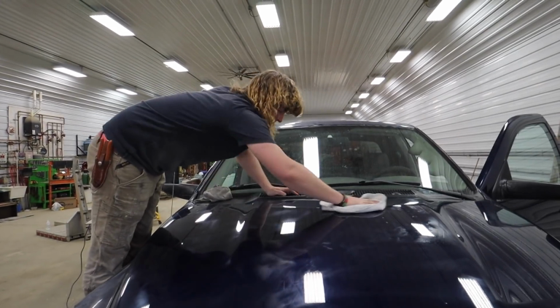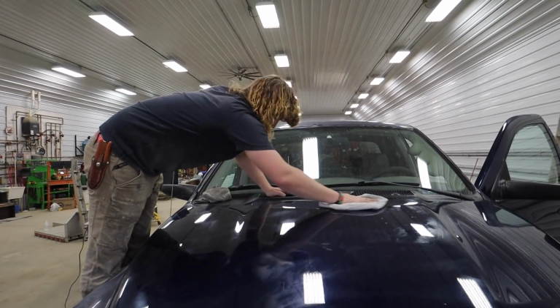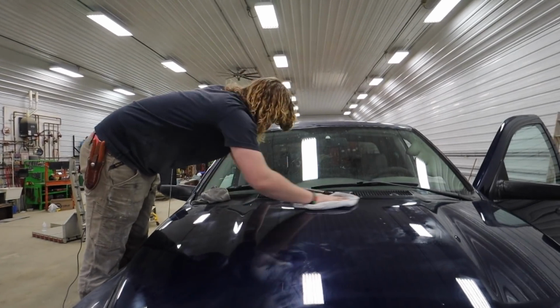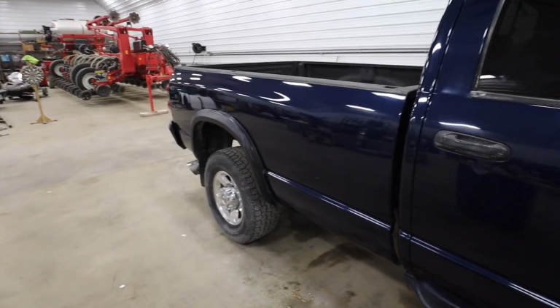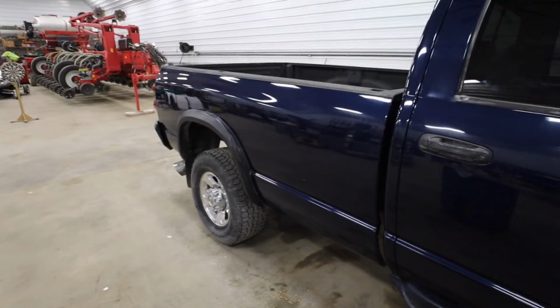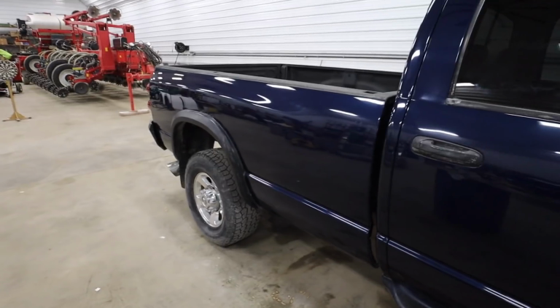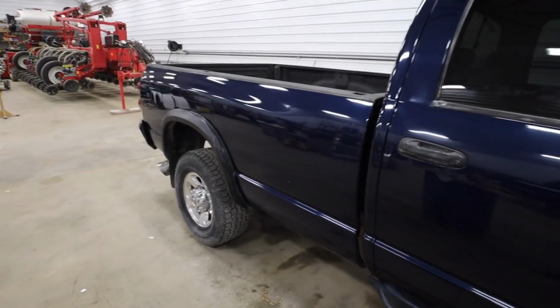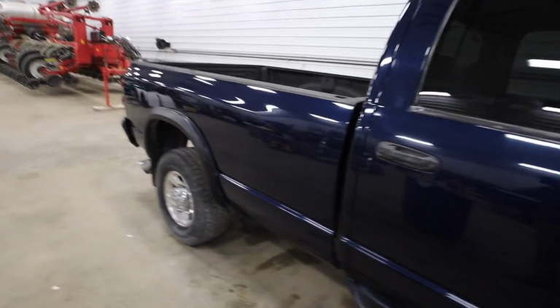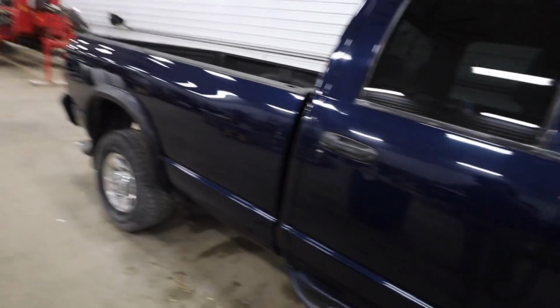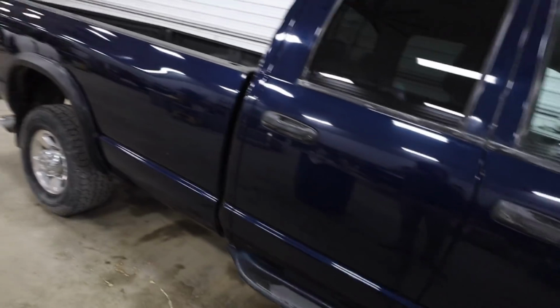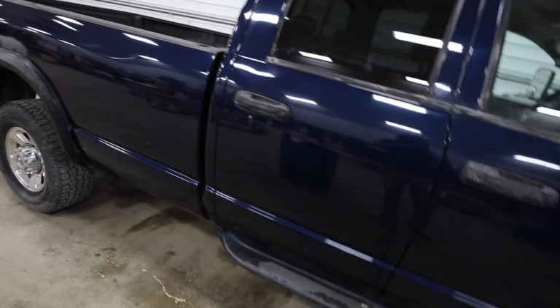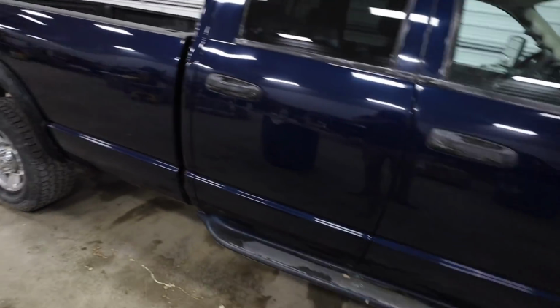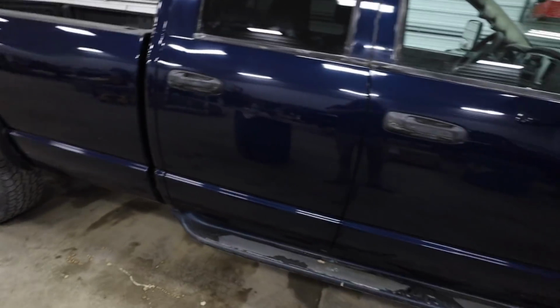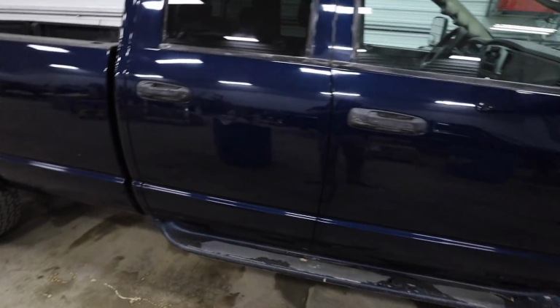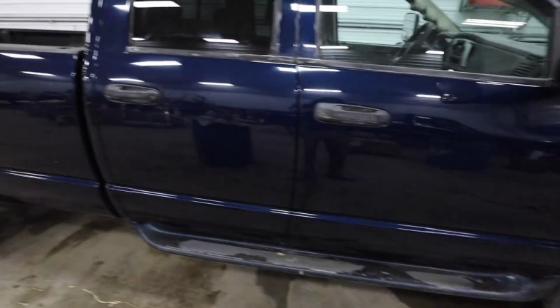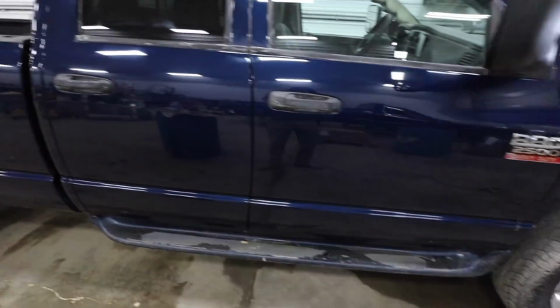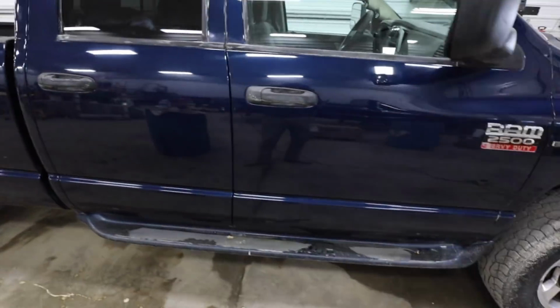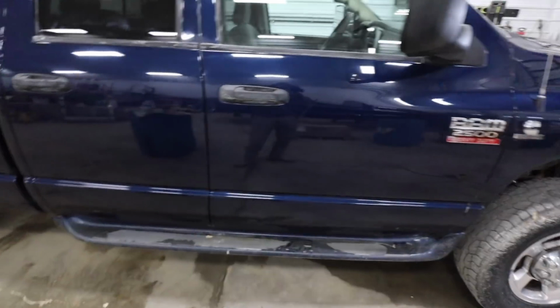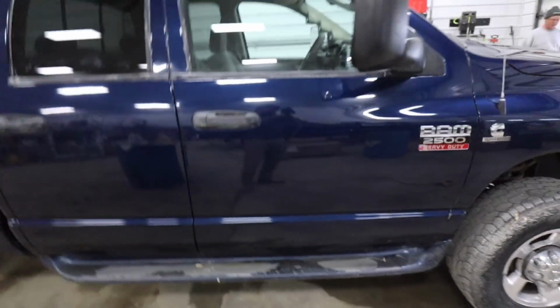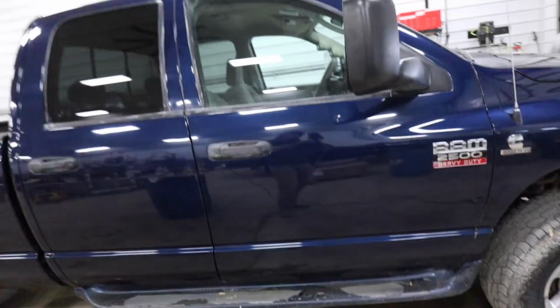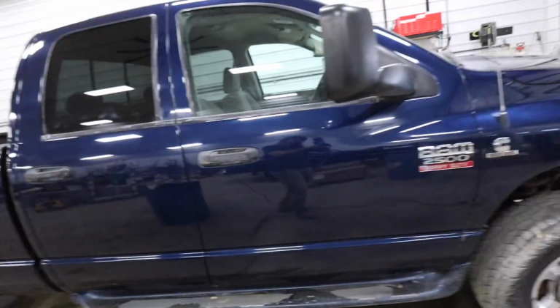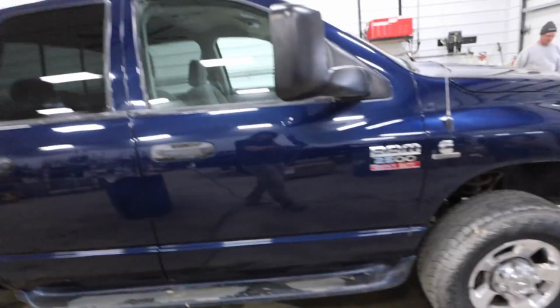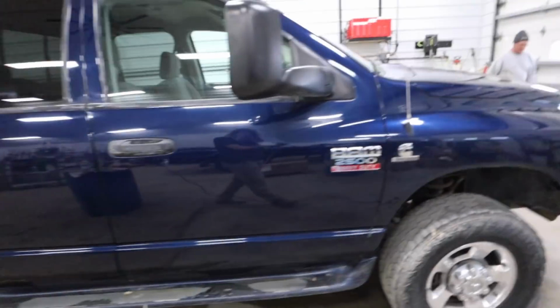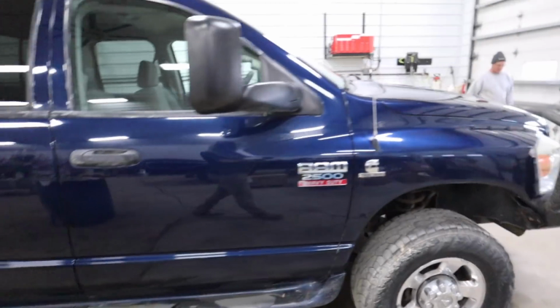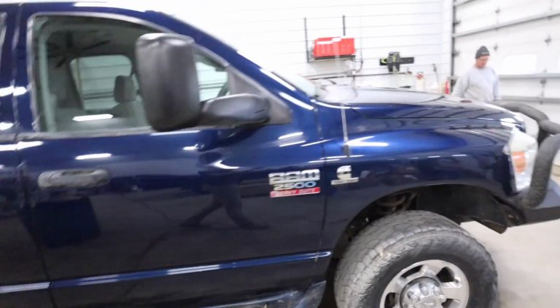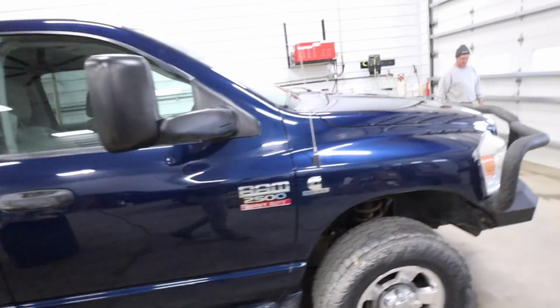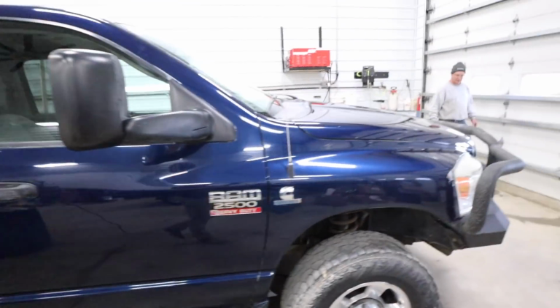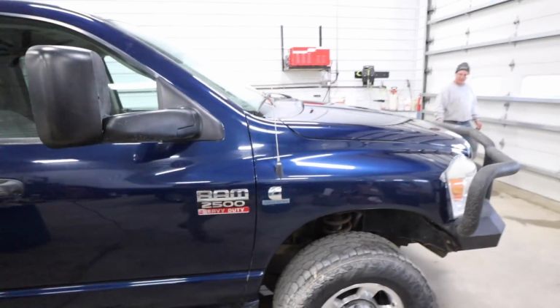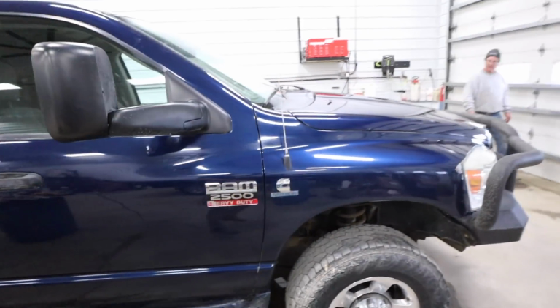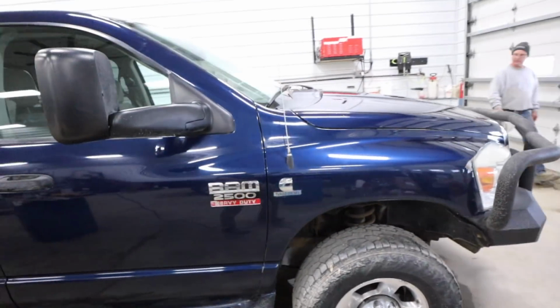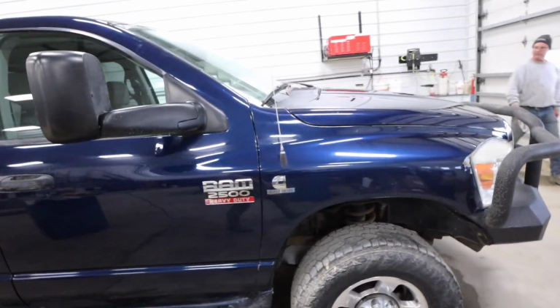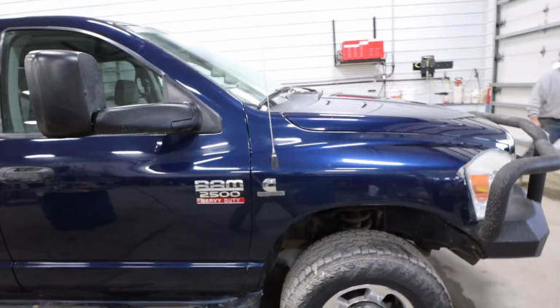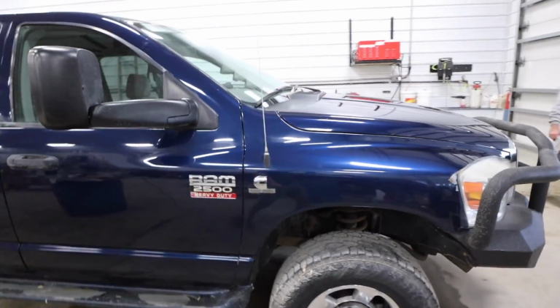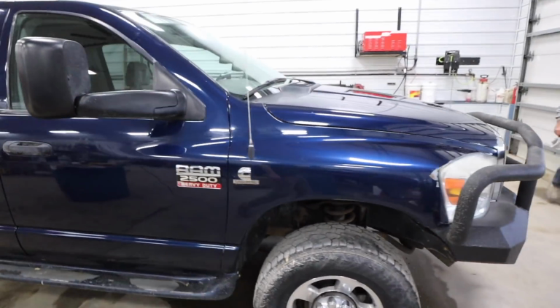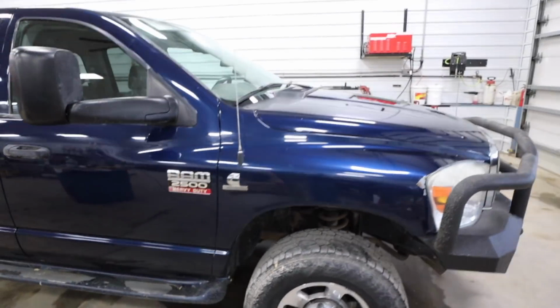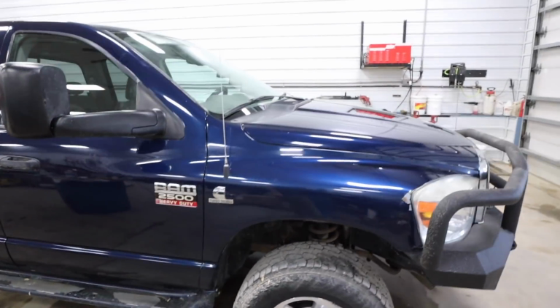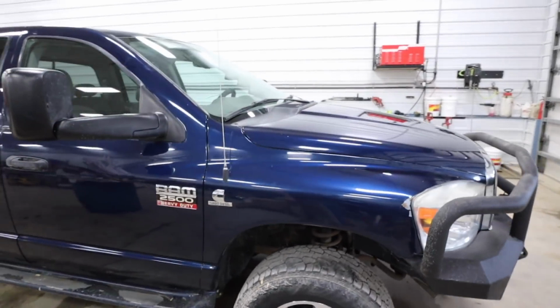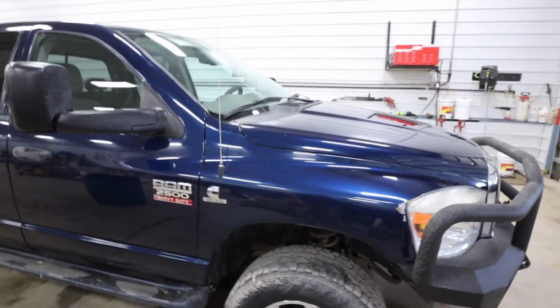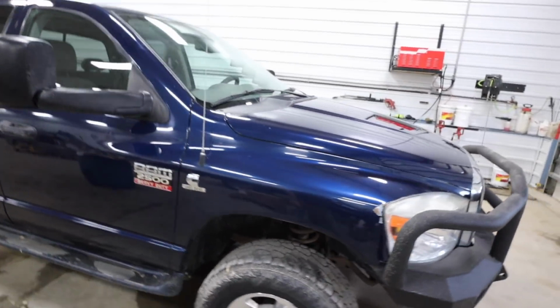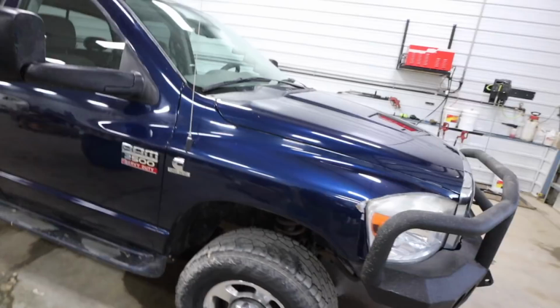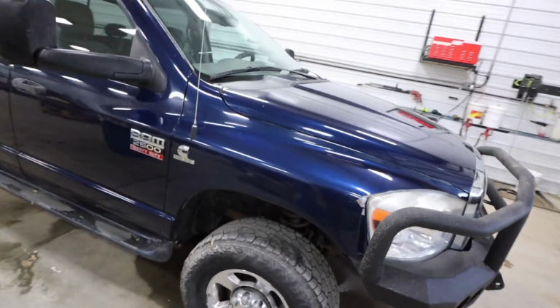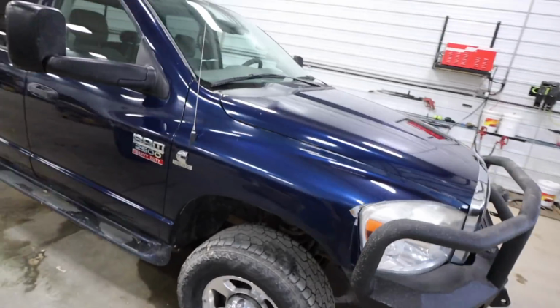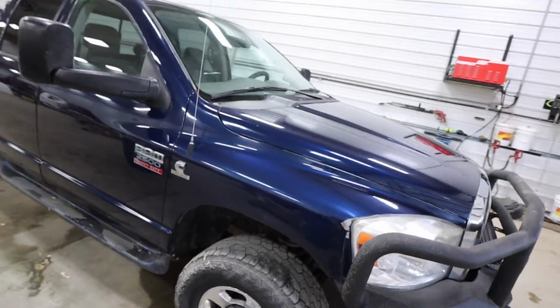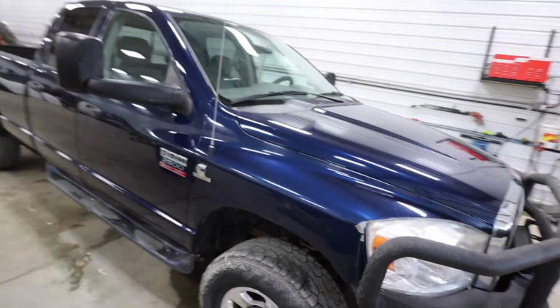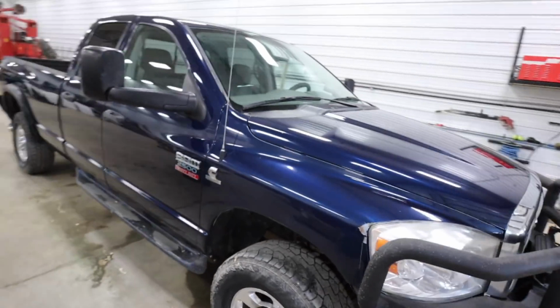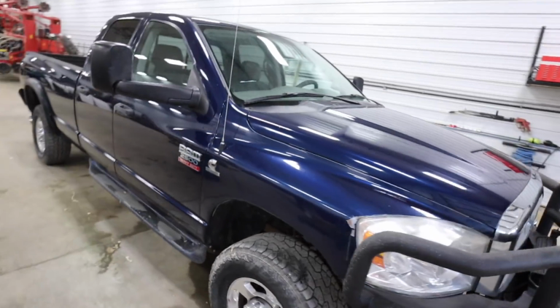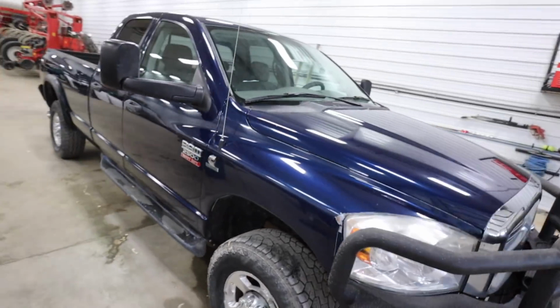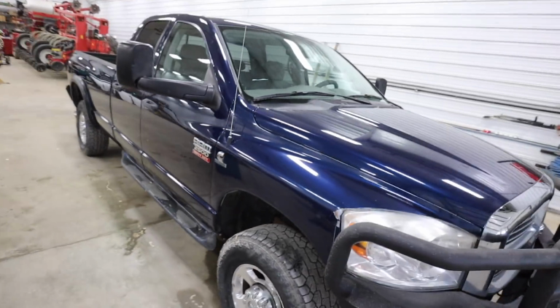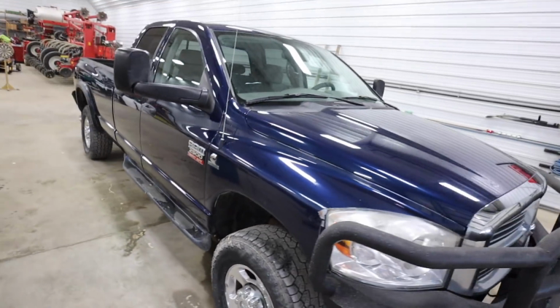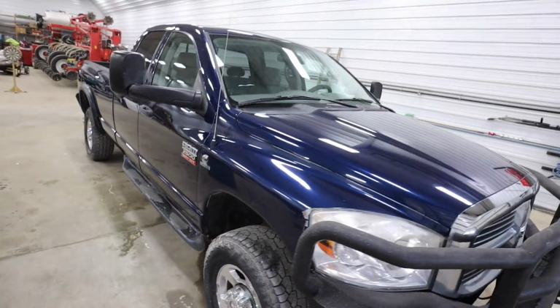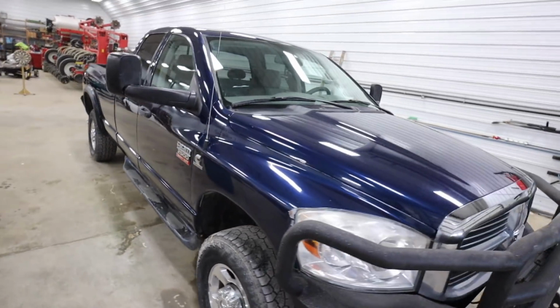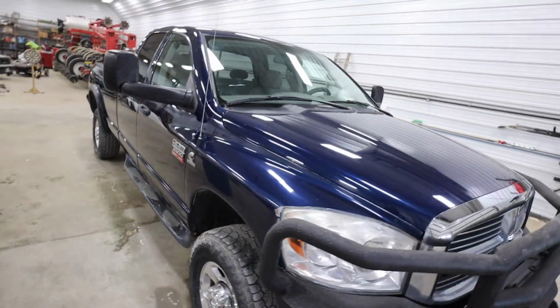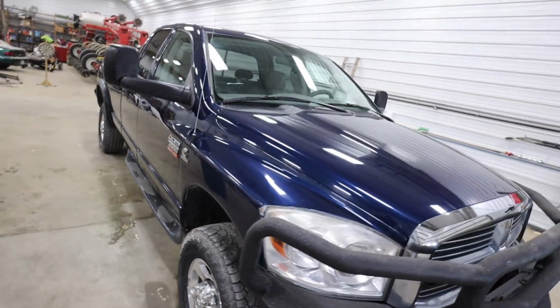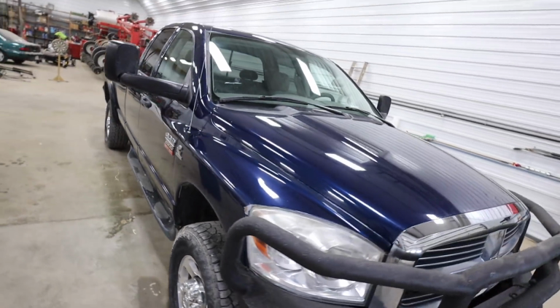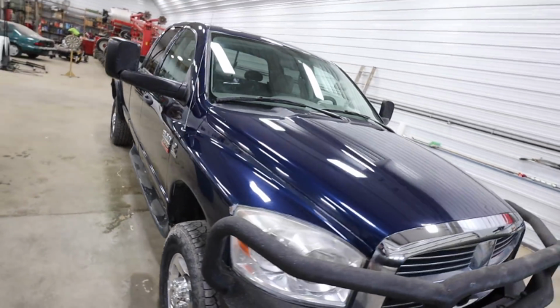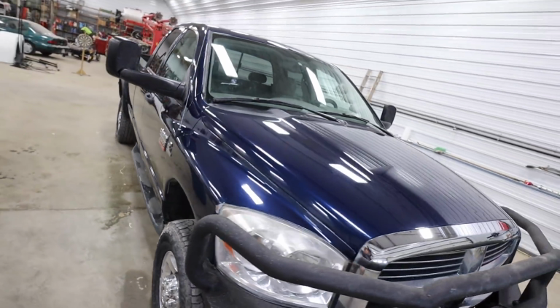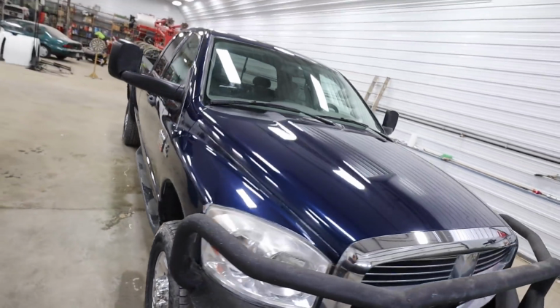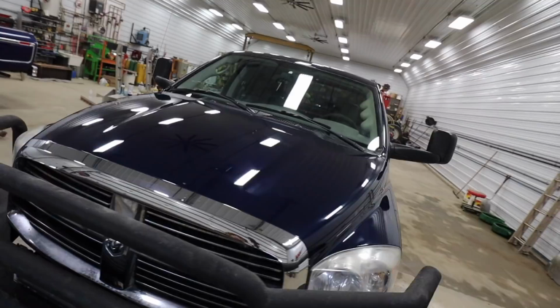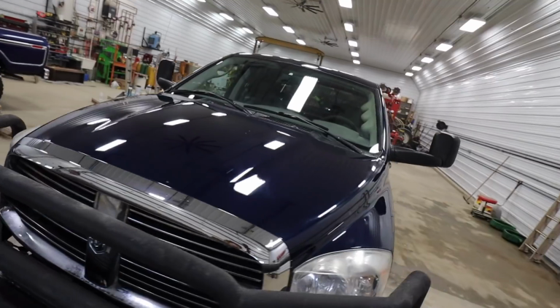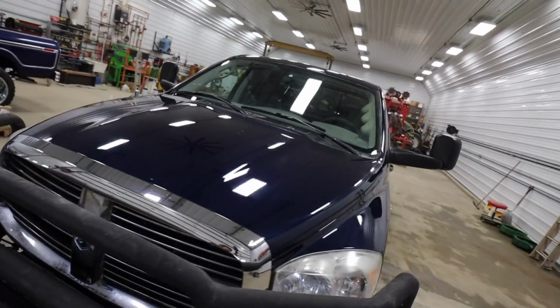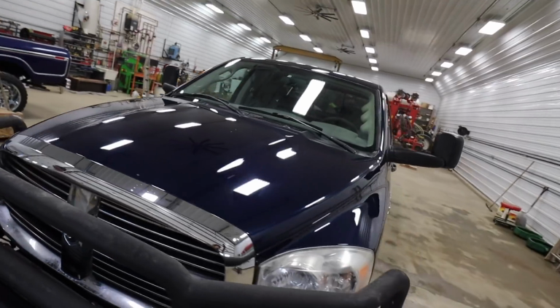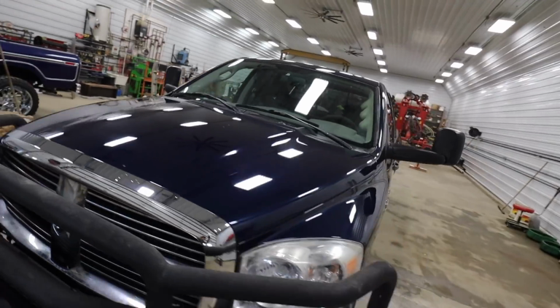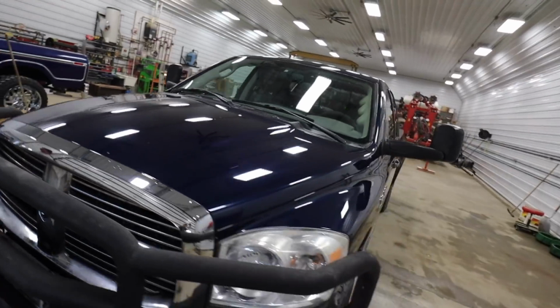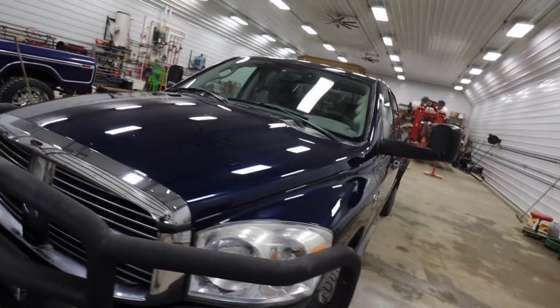Got it all buffed and waxed — here she is, final product, nice and shiny.